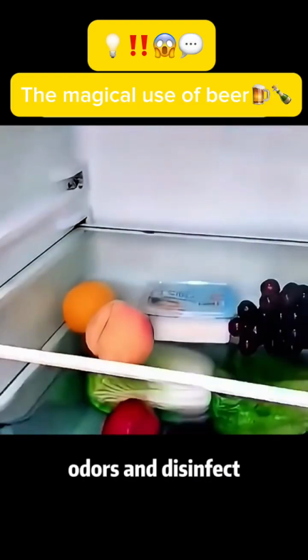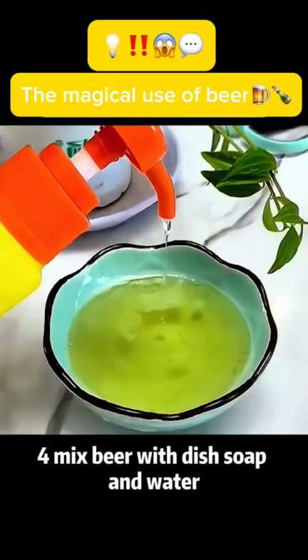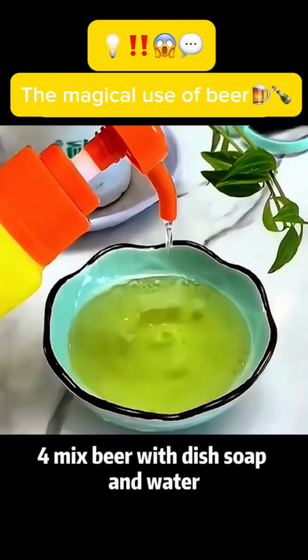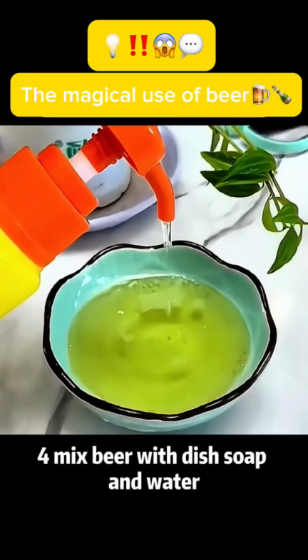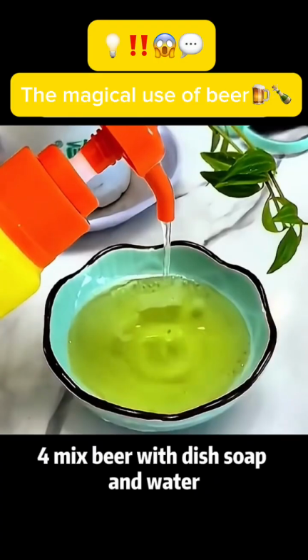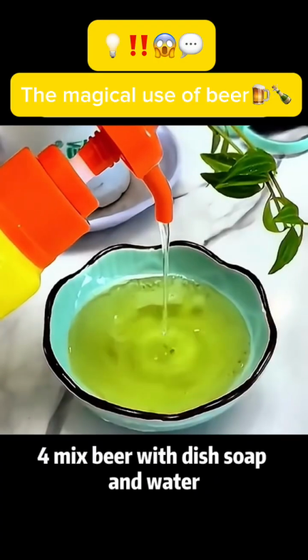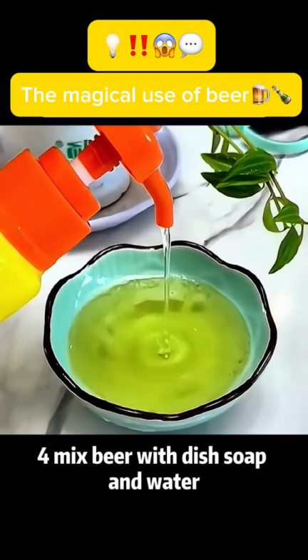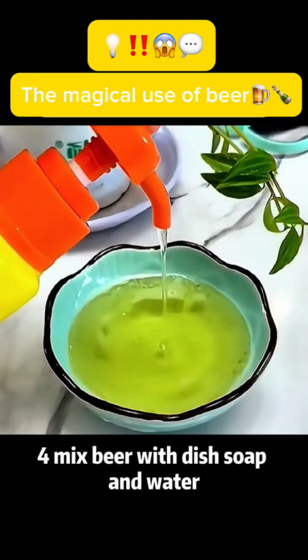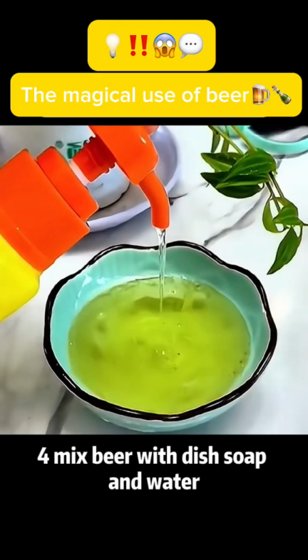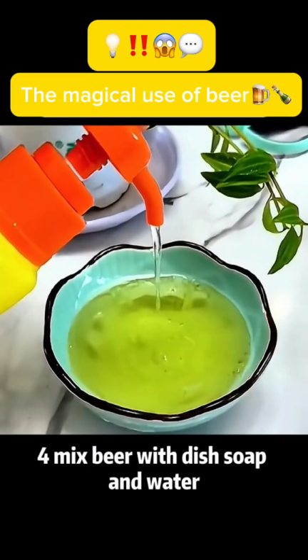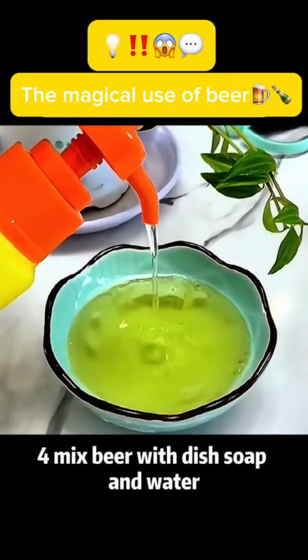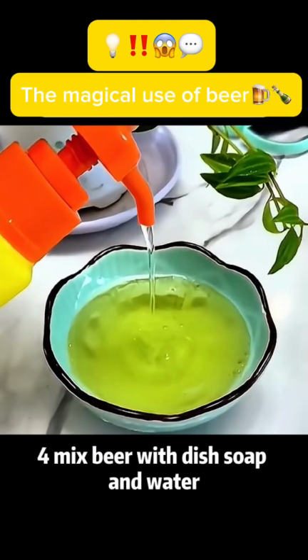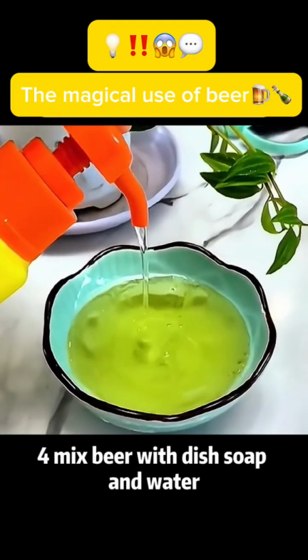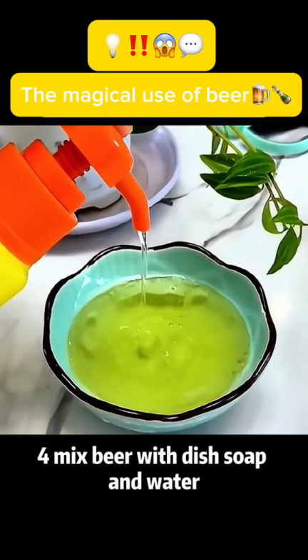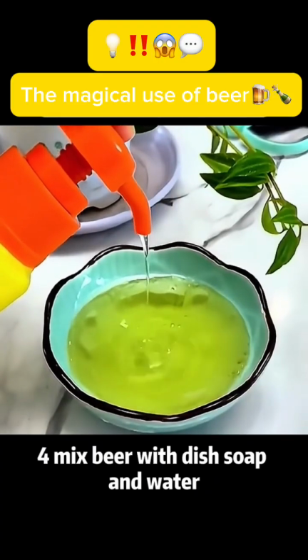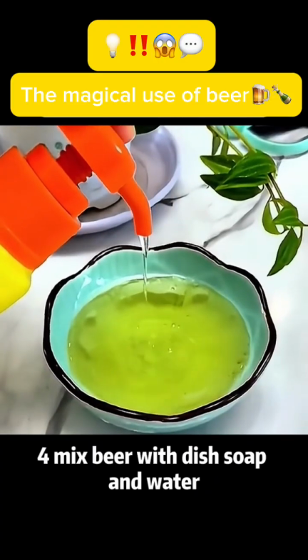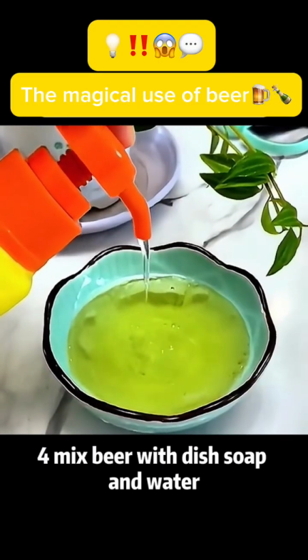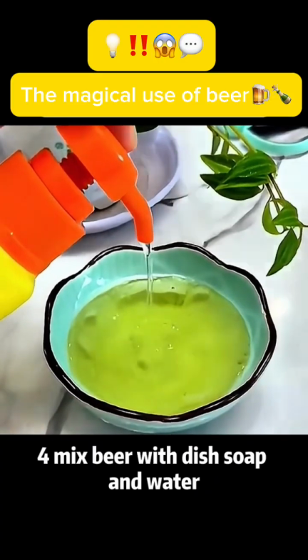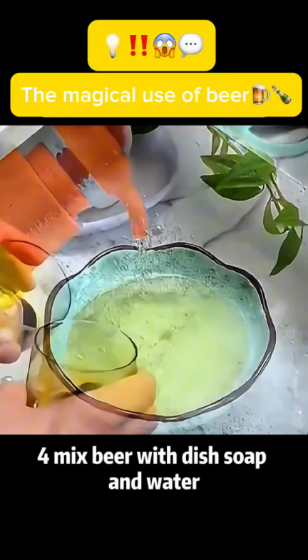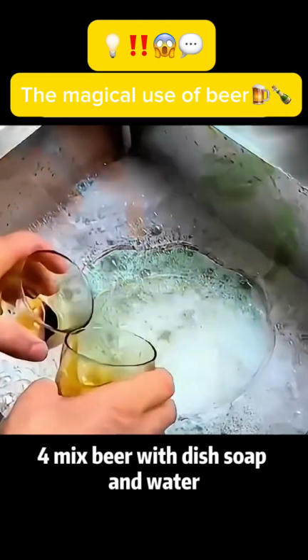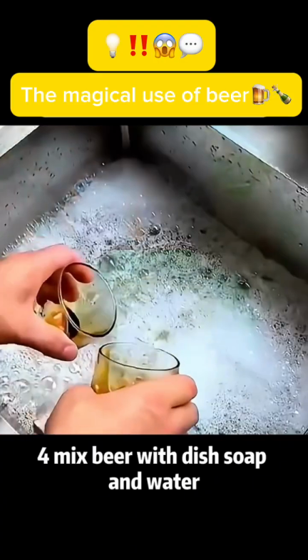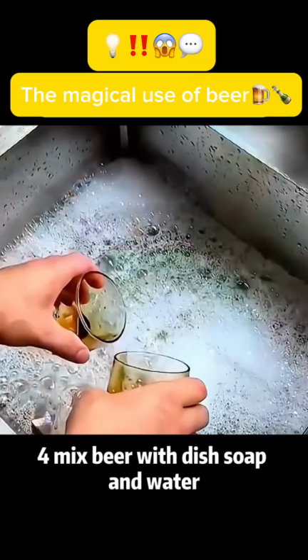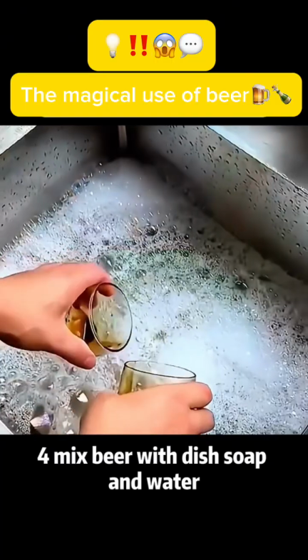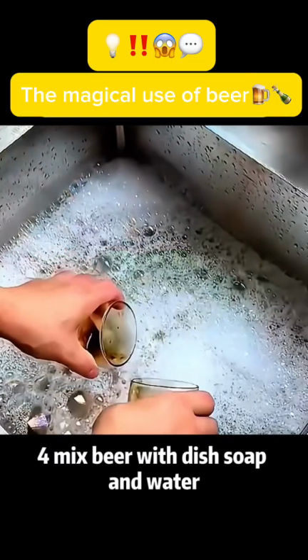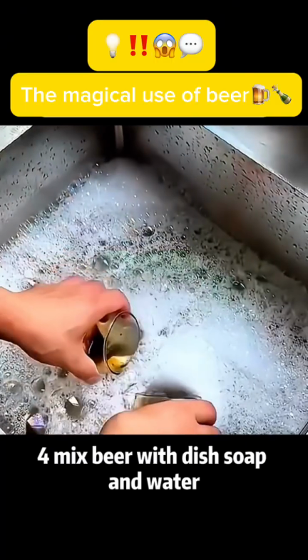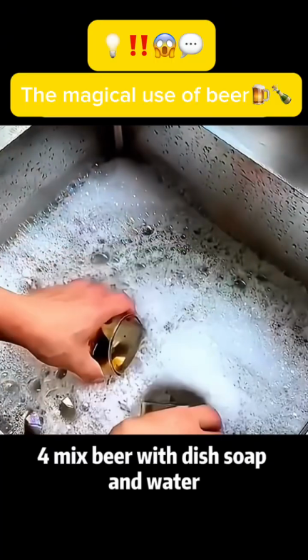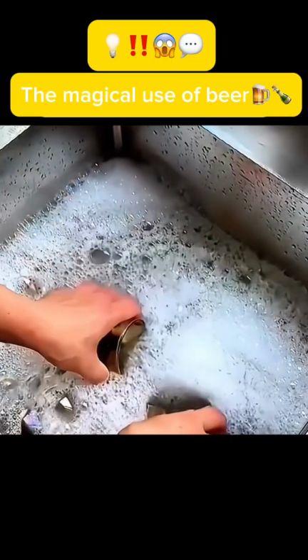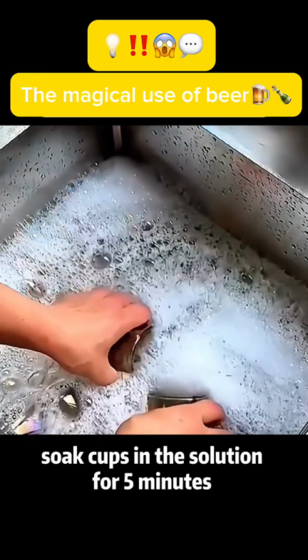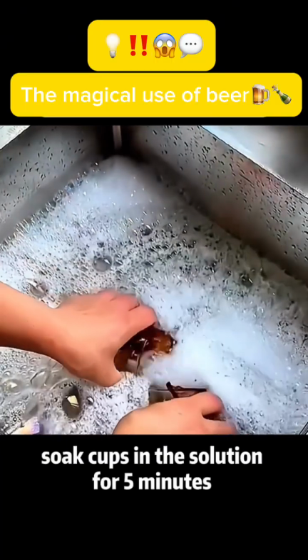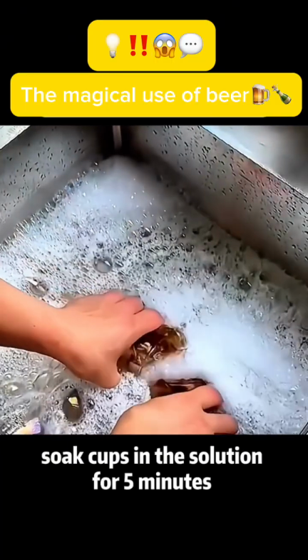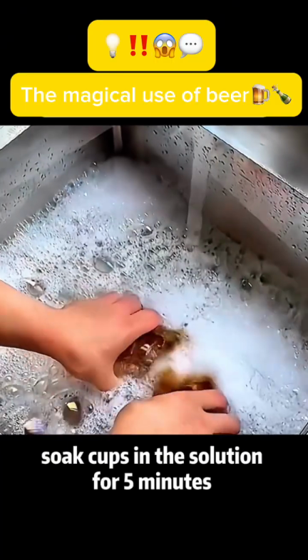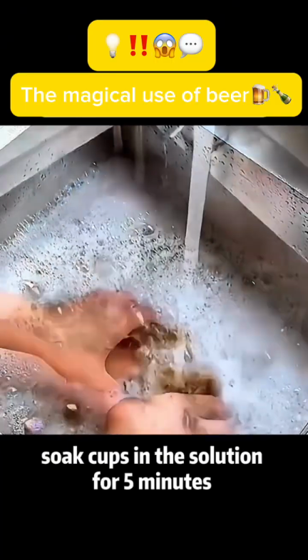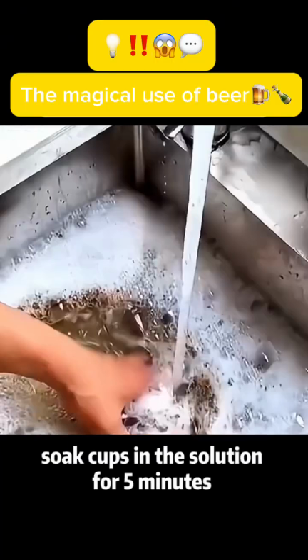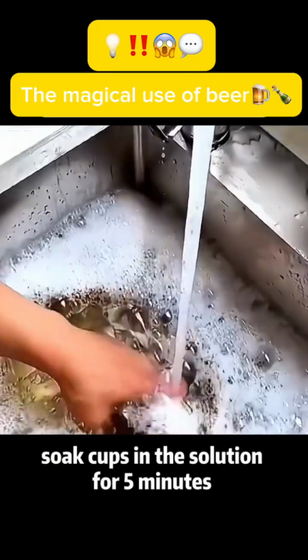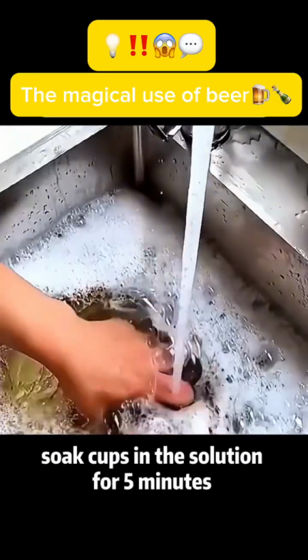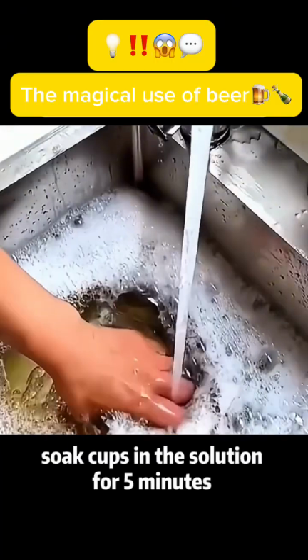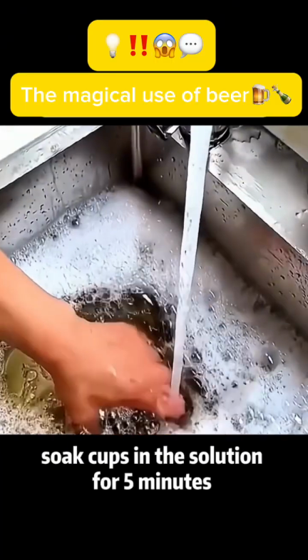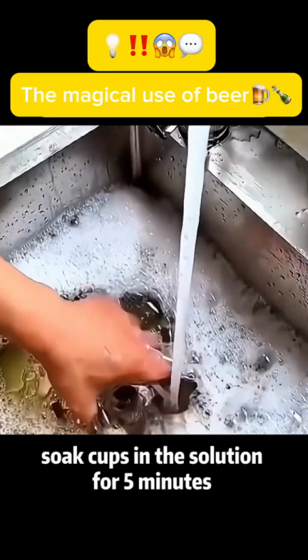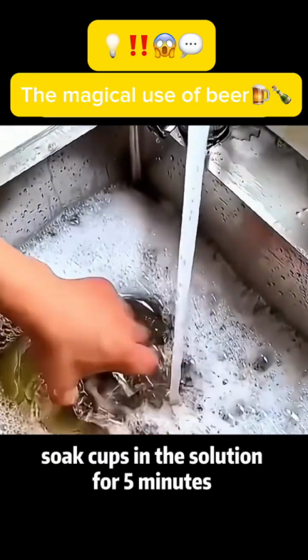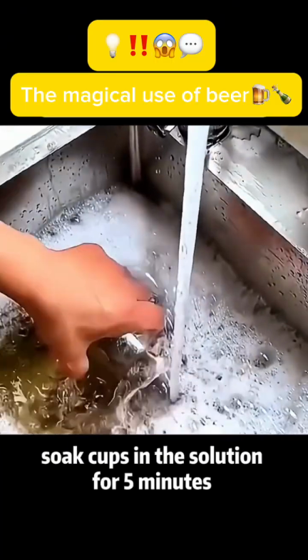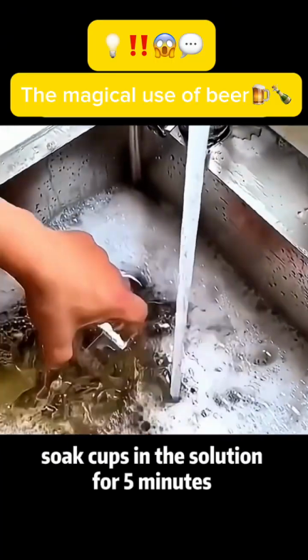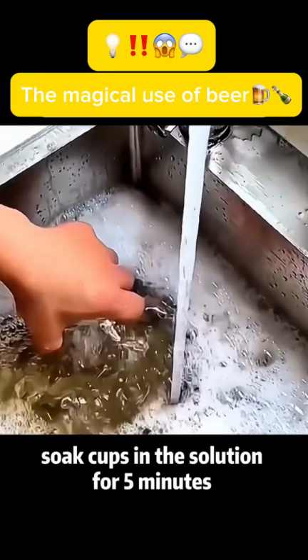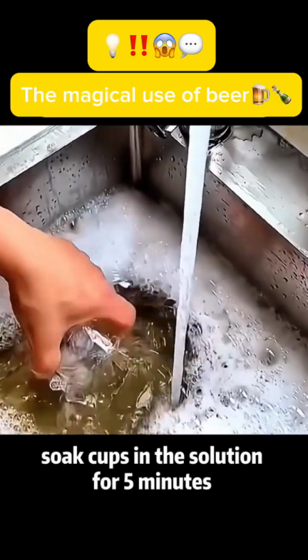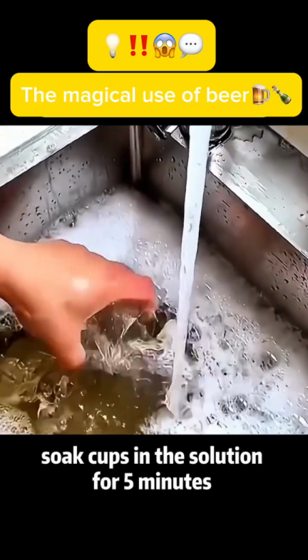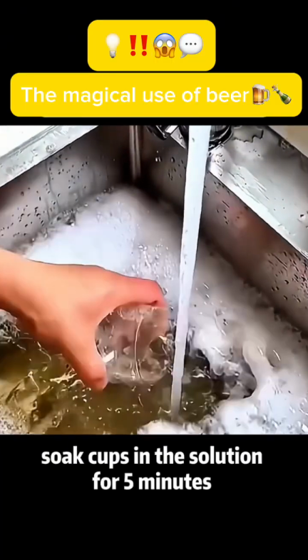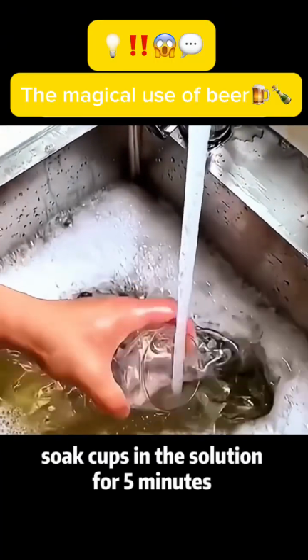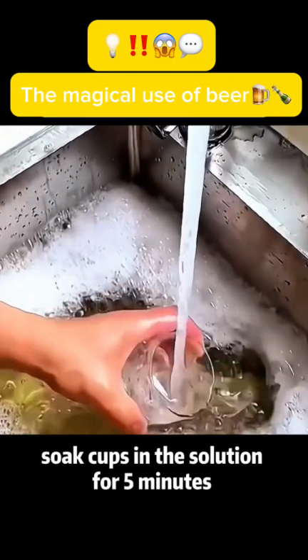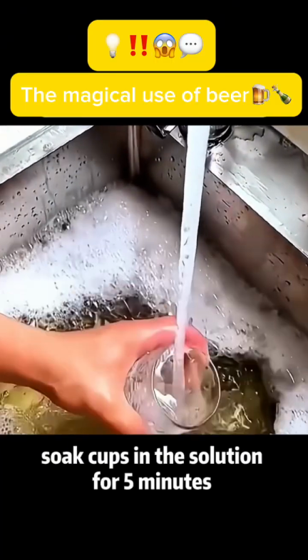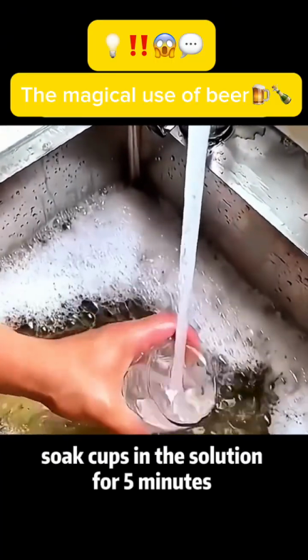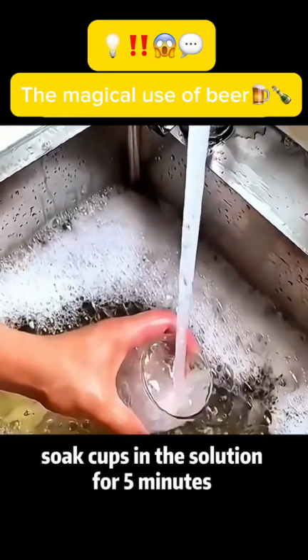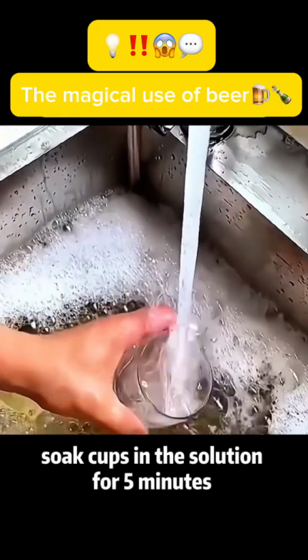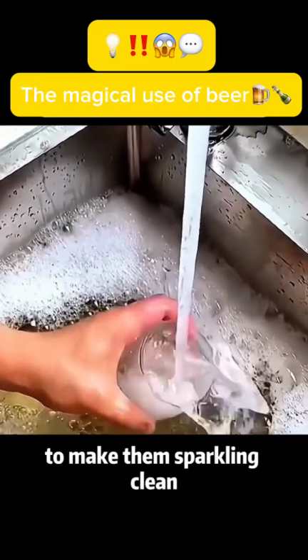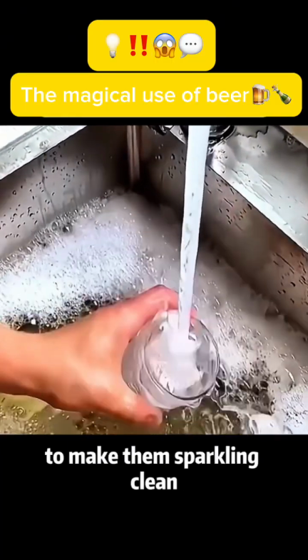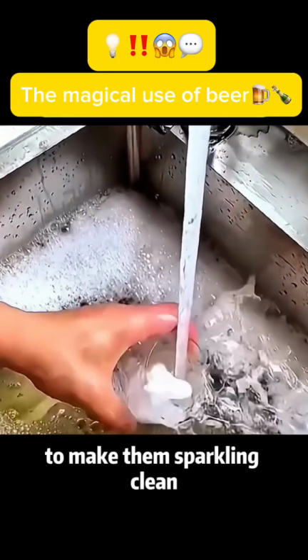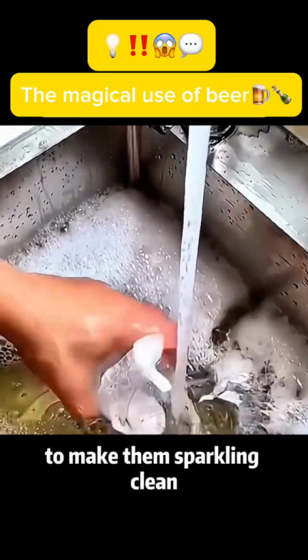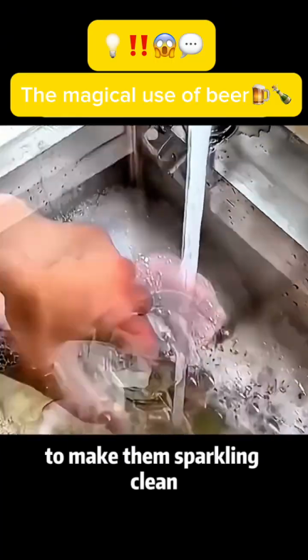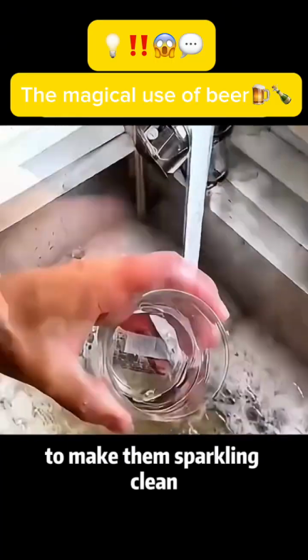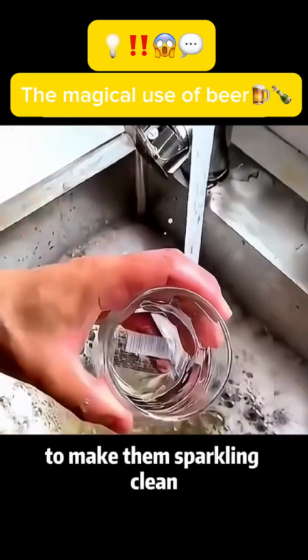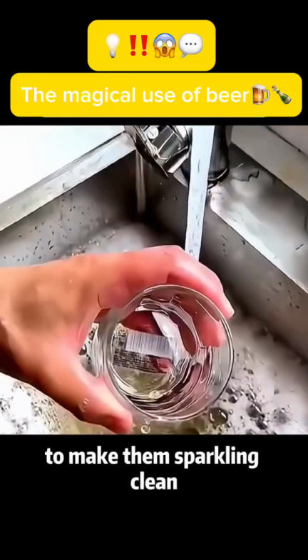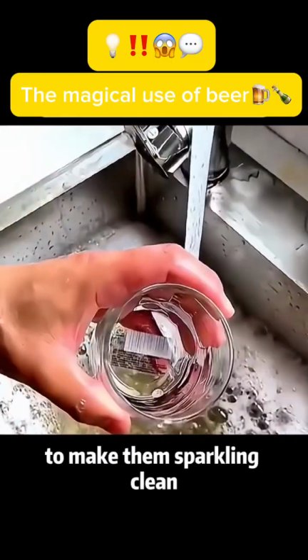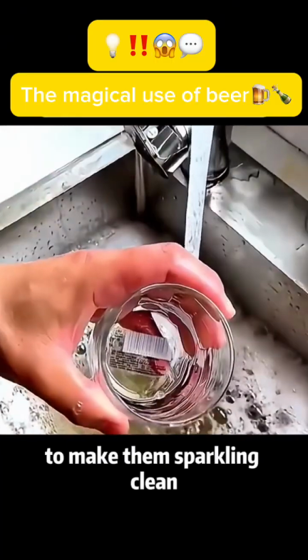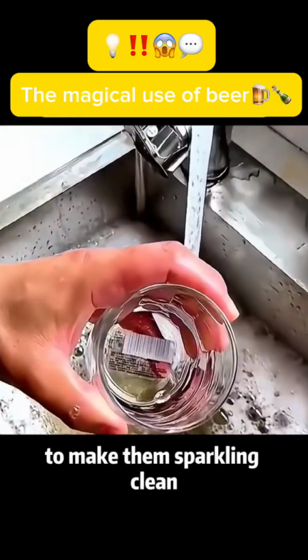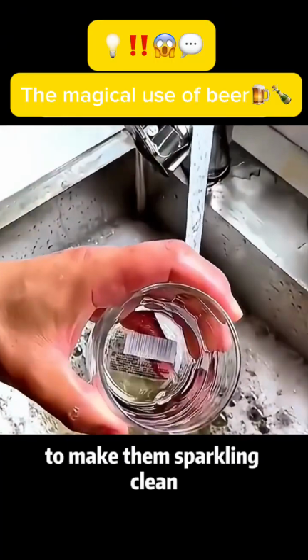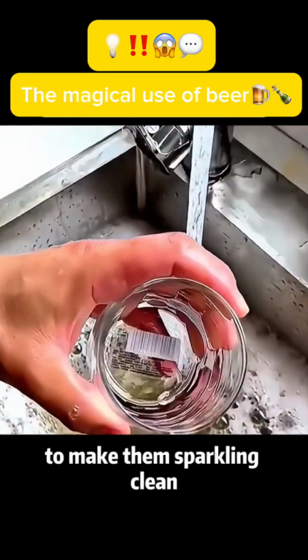Use 4: Mix beer with dish soap and water. Soak cups in the solution for 5 minutes to make them sparkling clean.